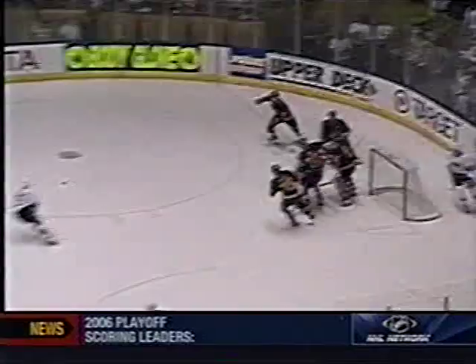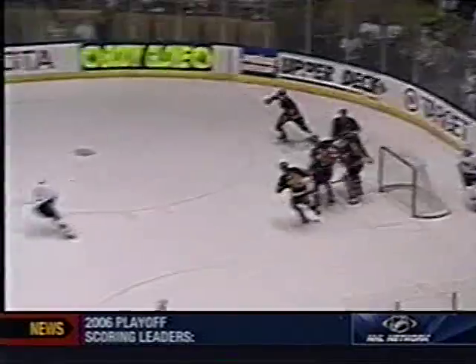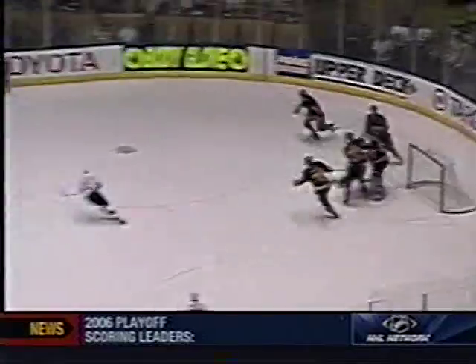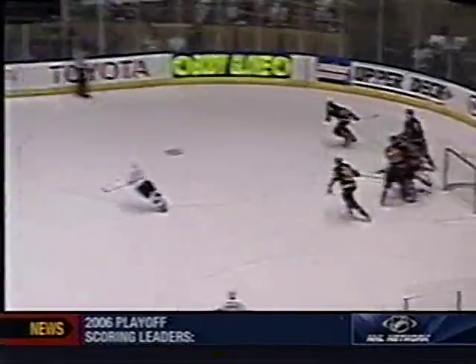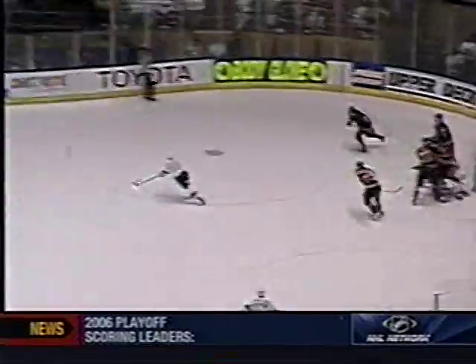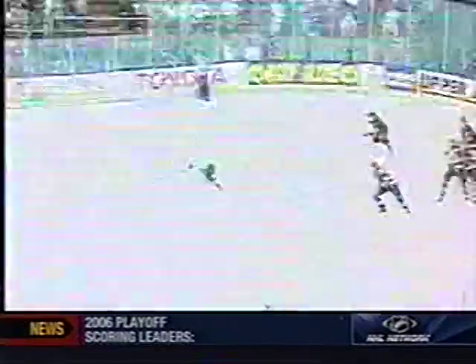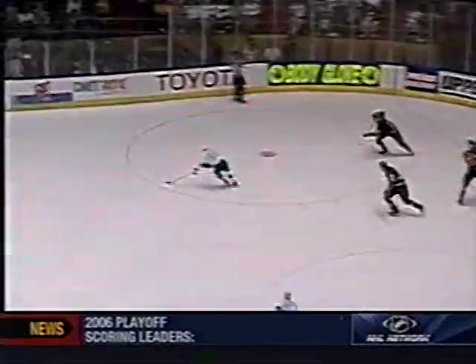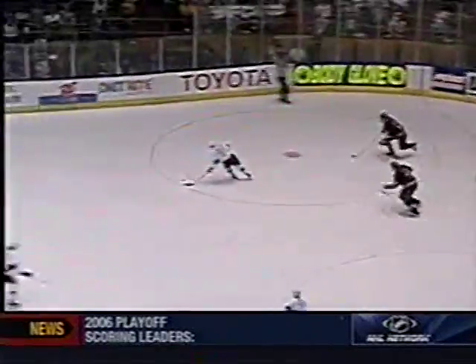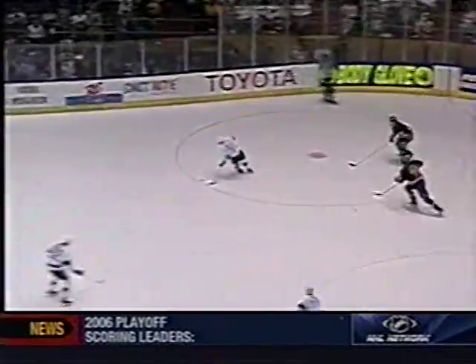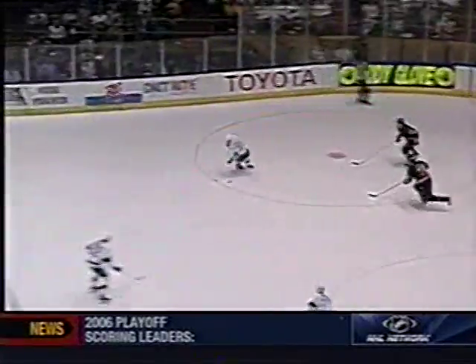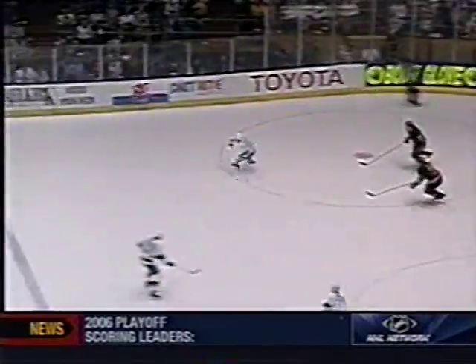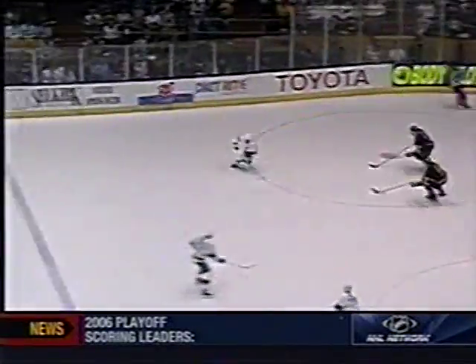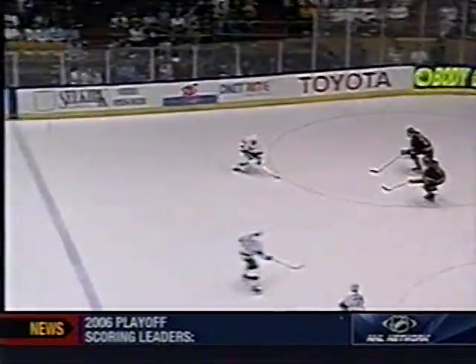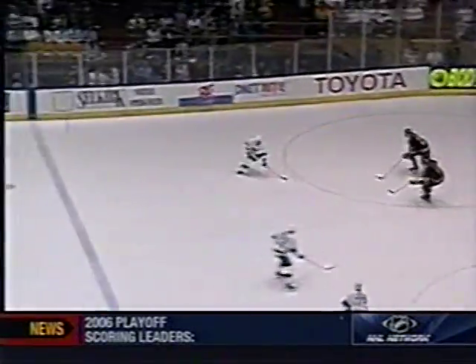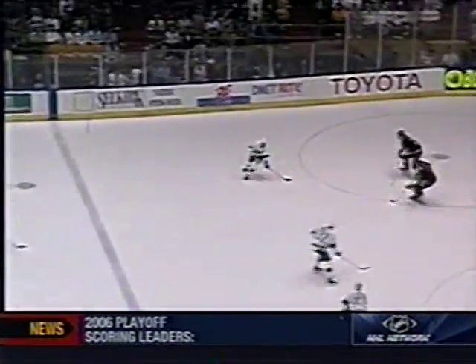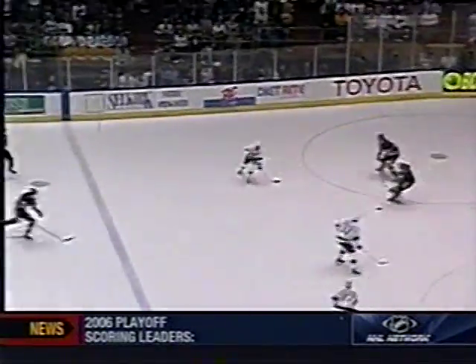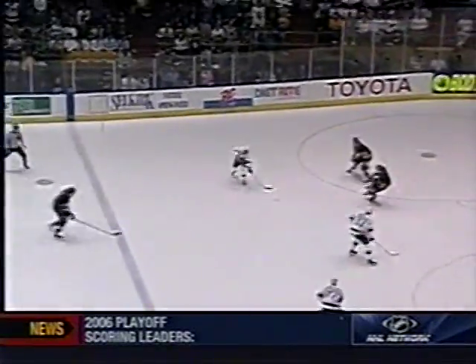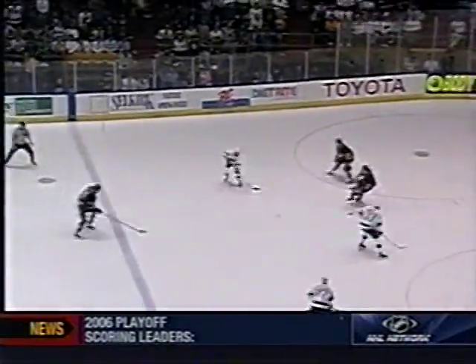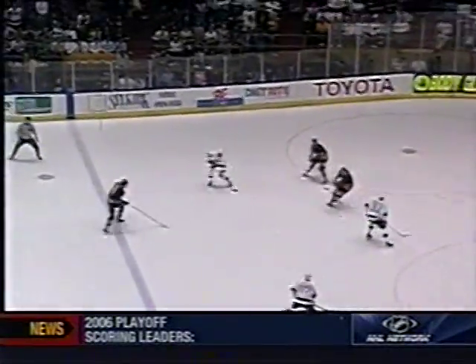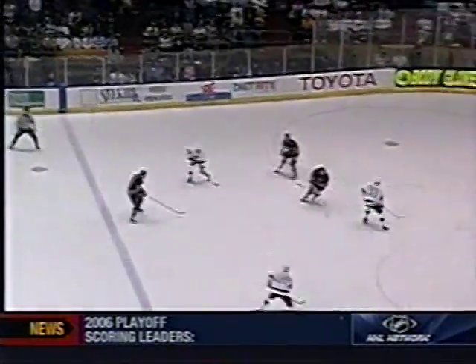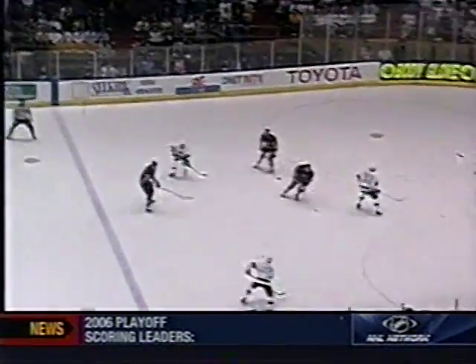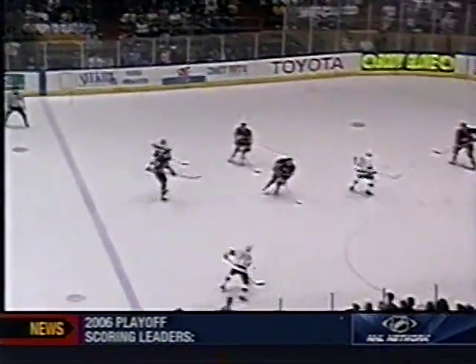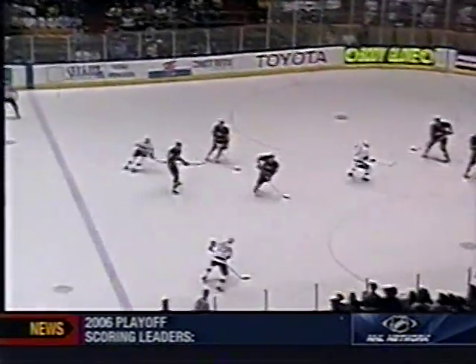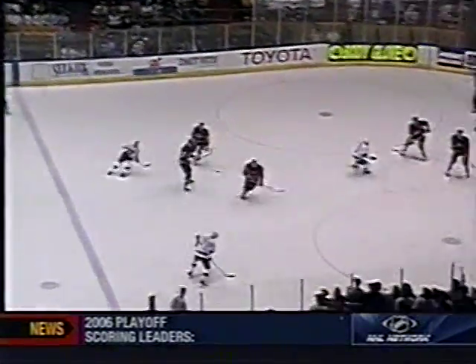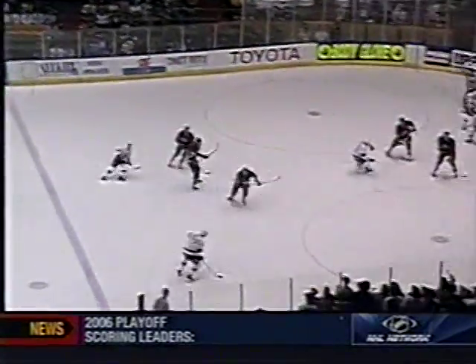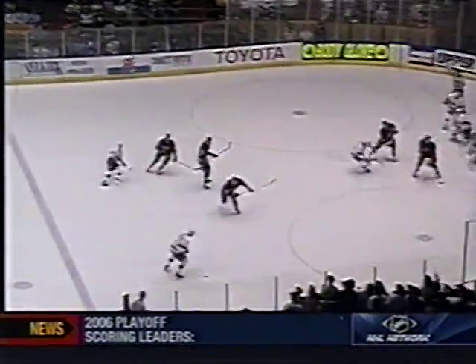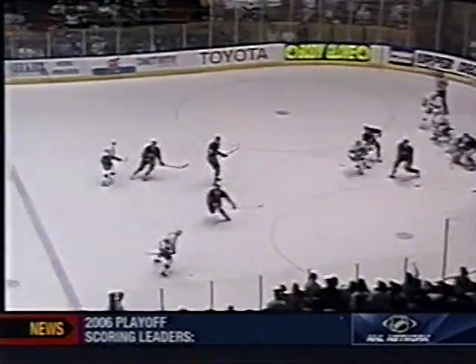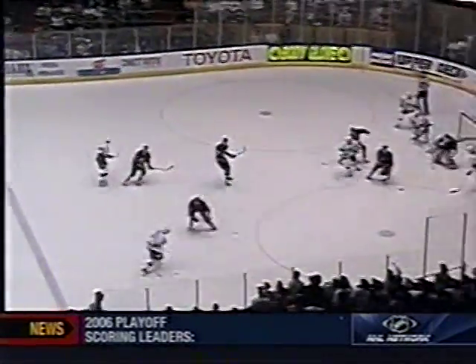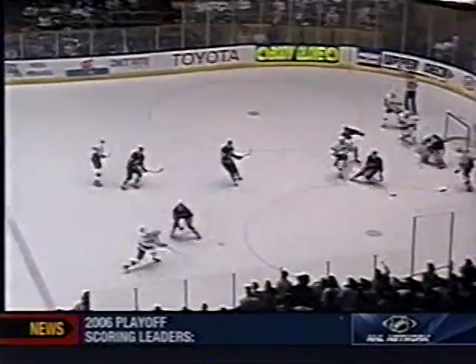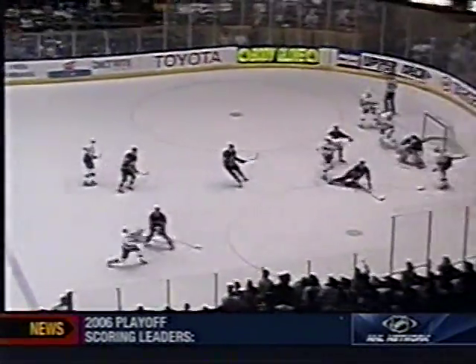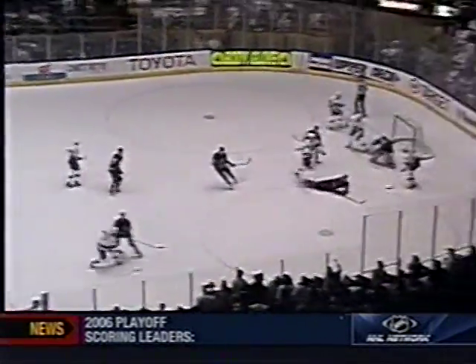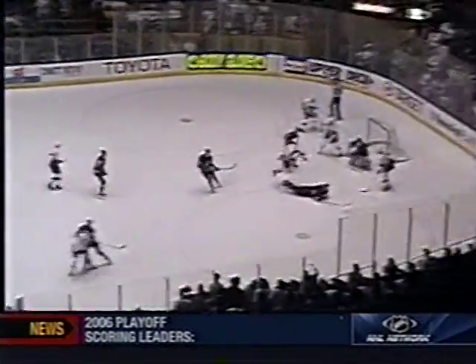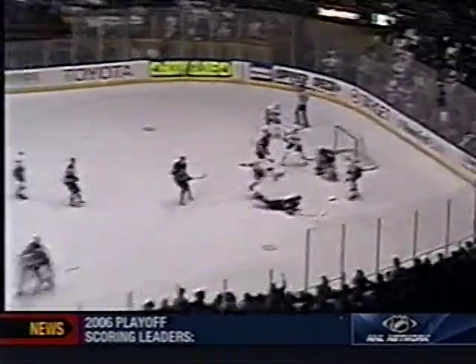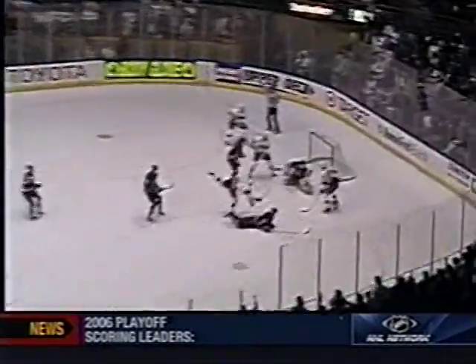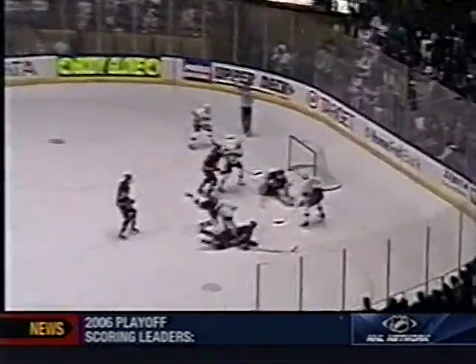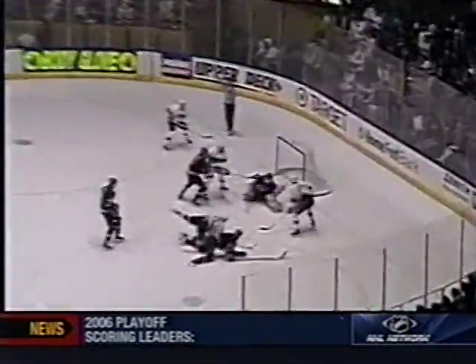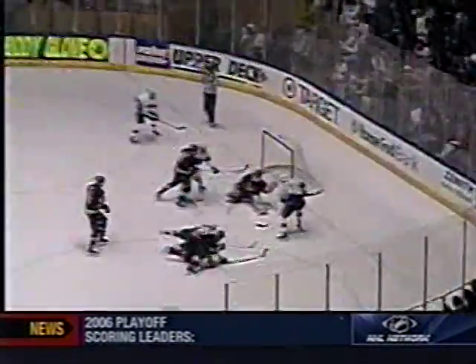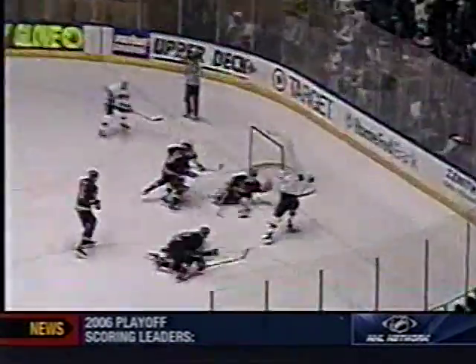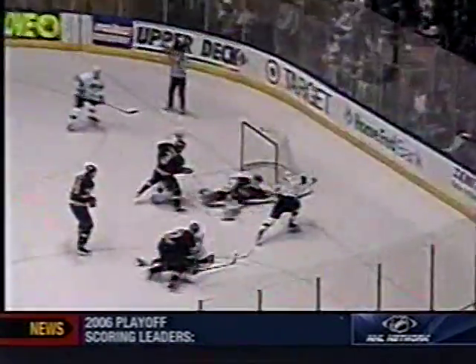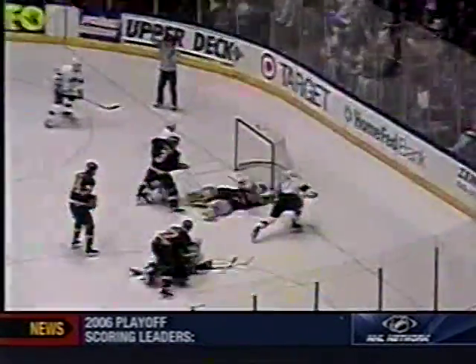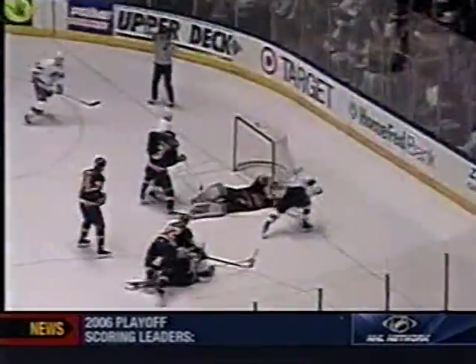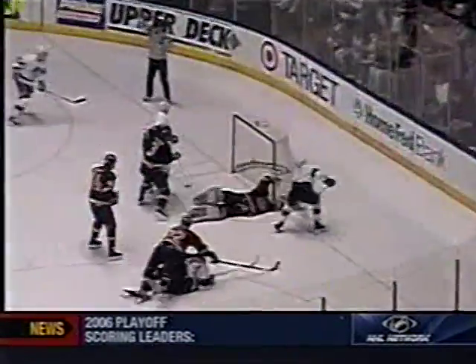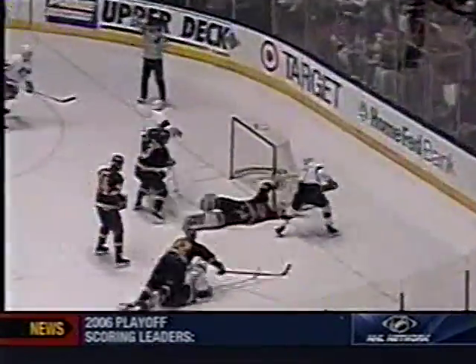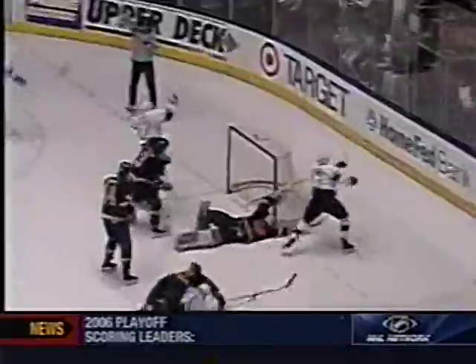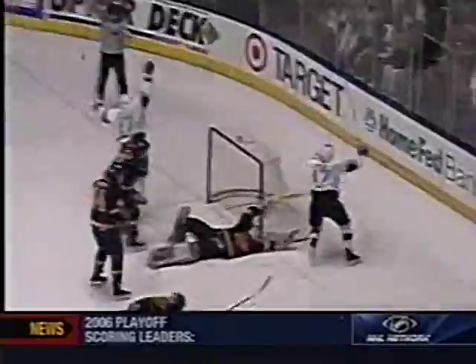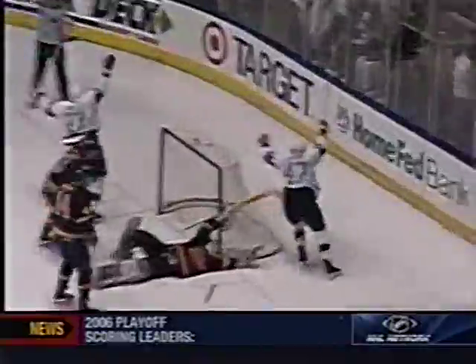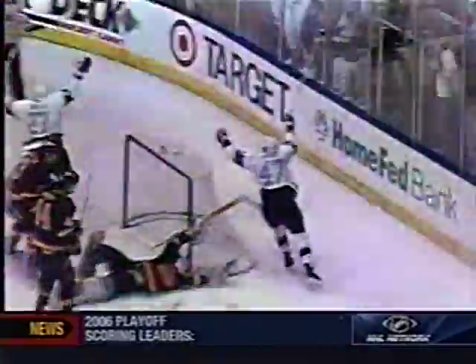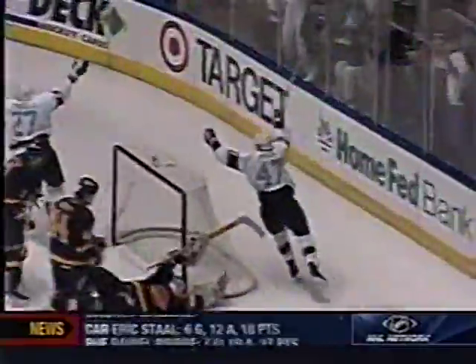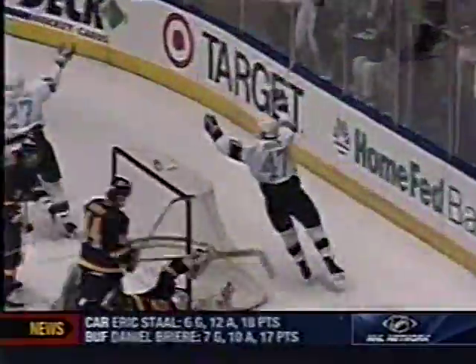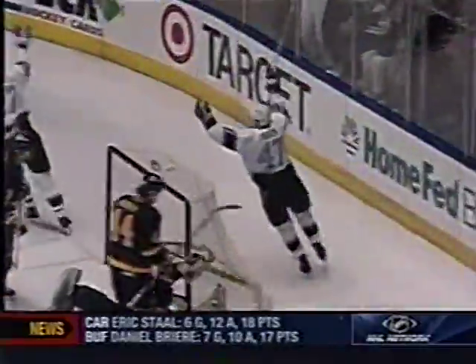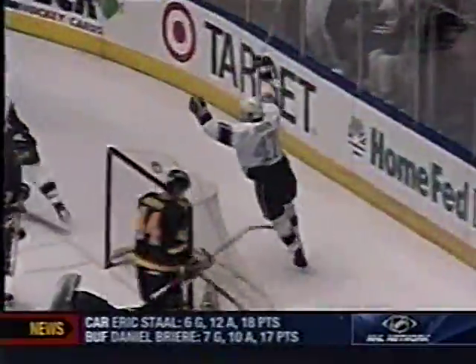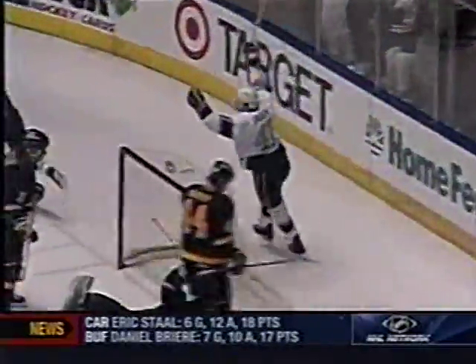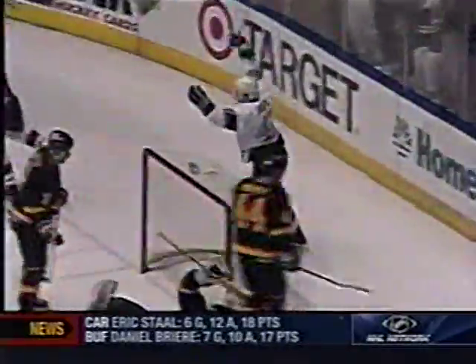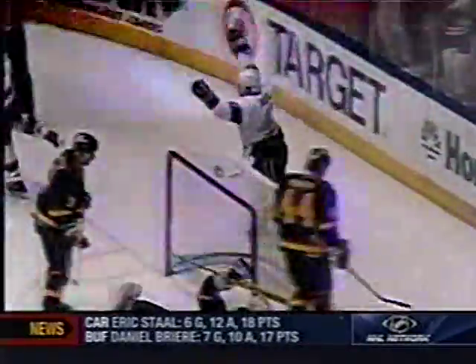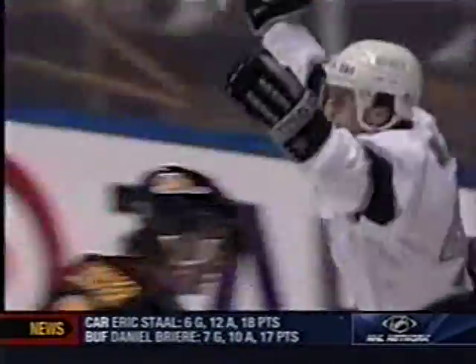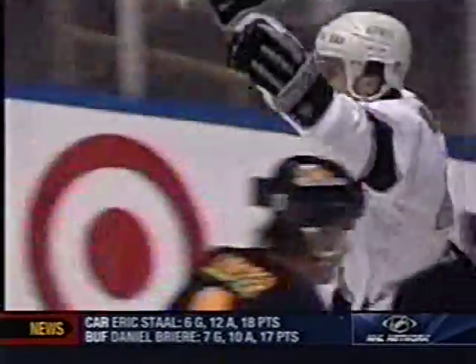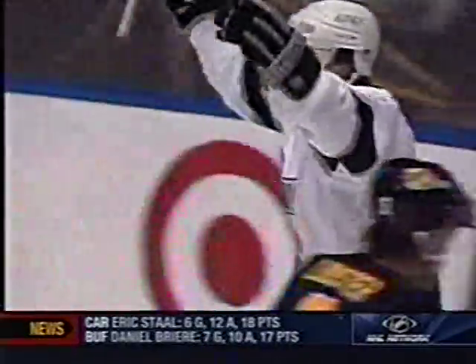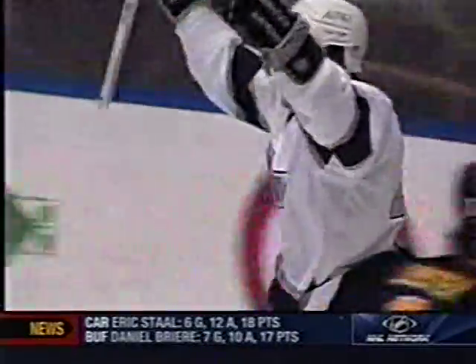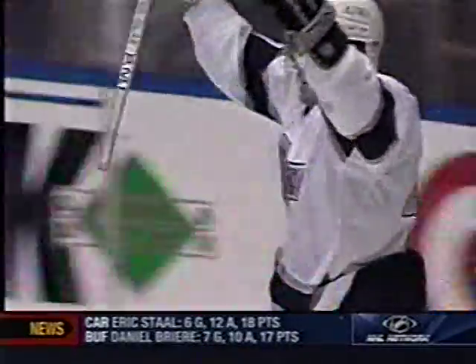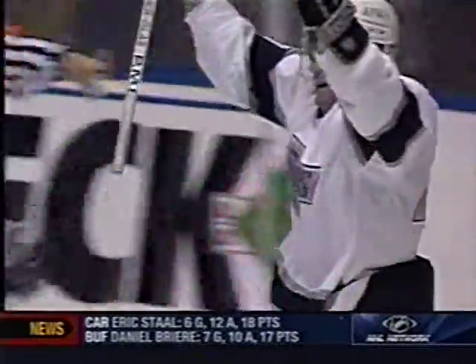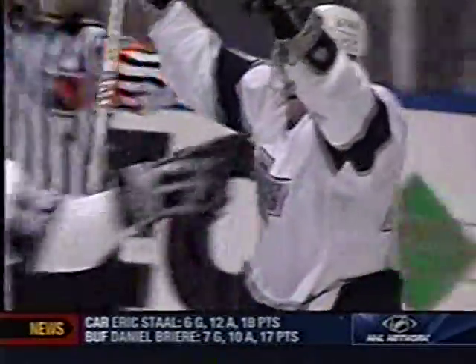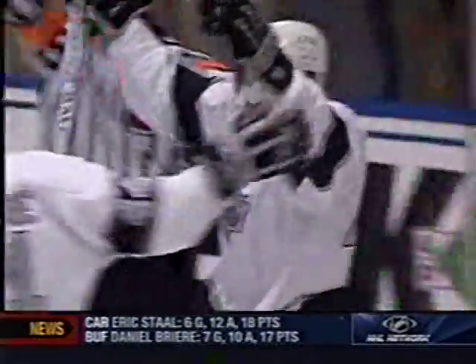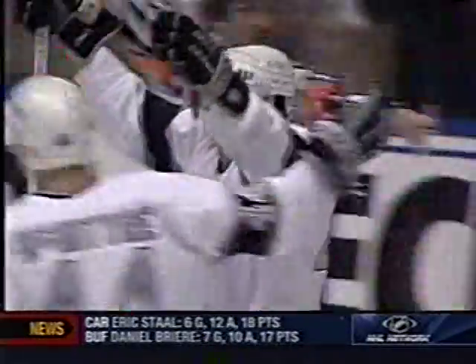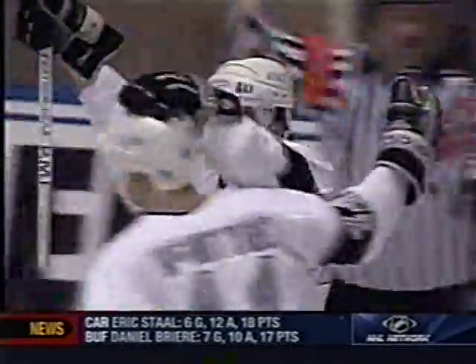It comes back to Gretzky. Gretzky flips it over to the point to Vasquez. There's his shot, one shot — they score on the rebound! Goal!